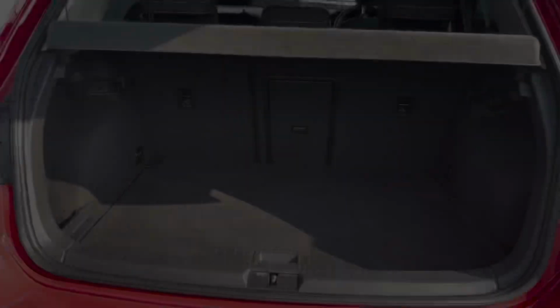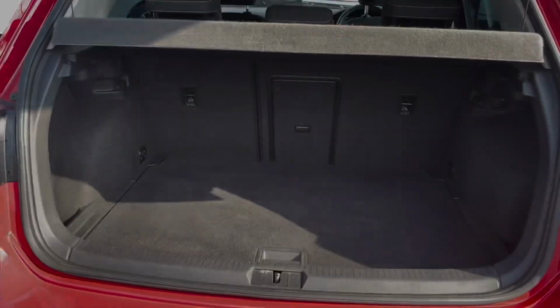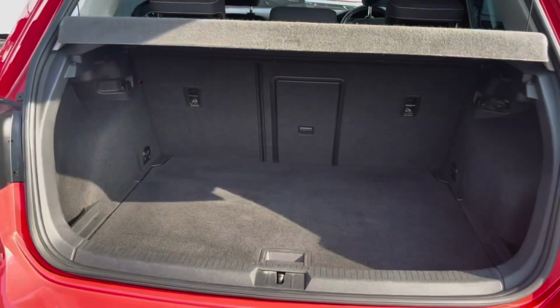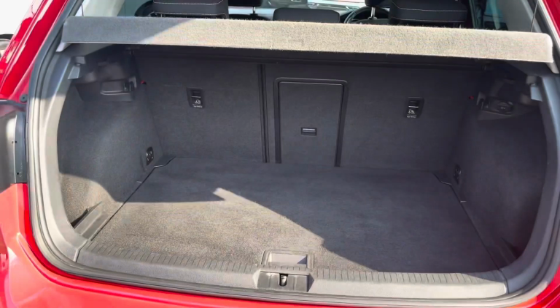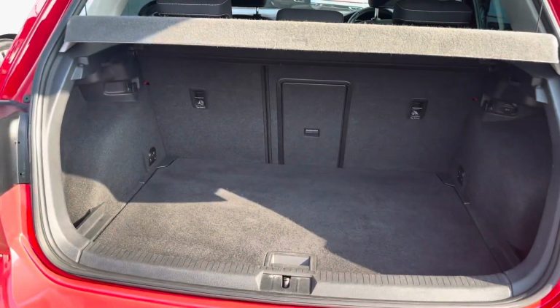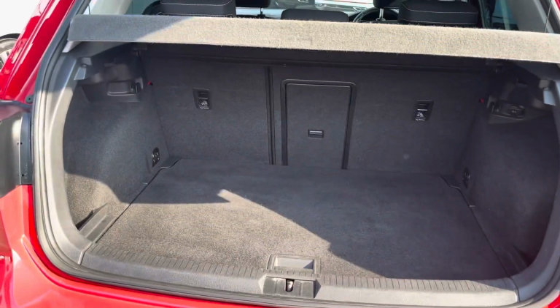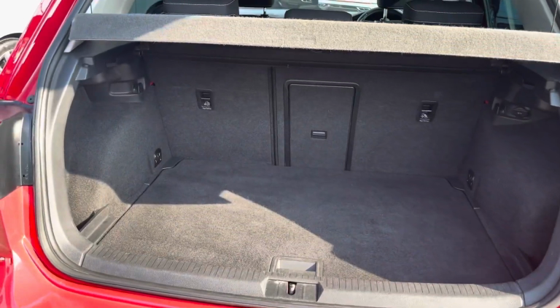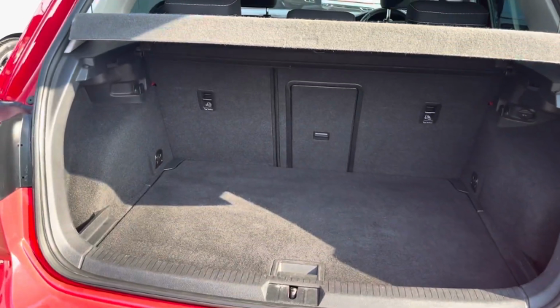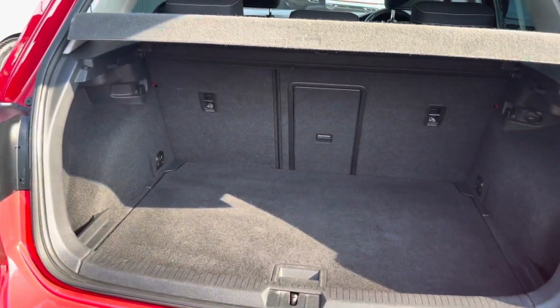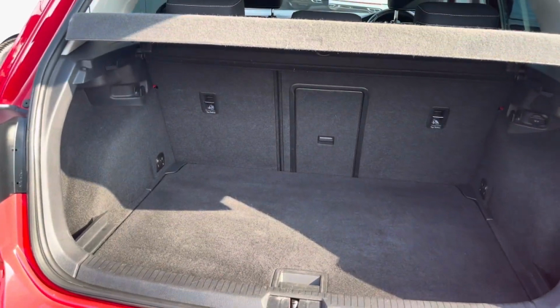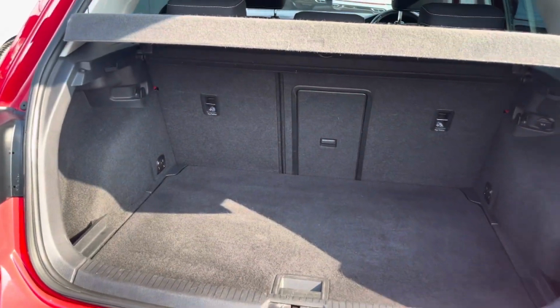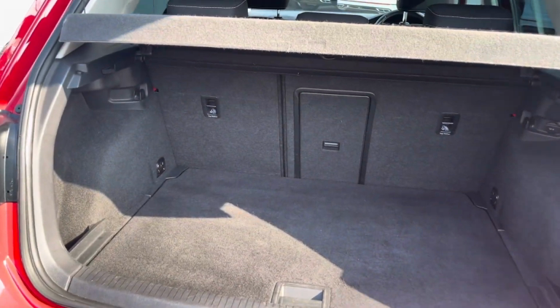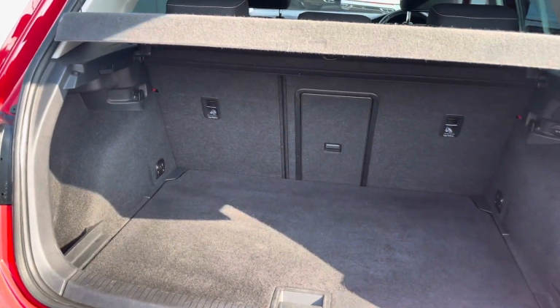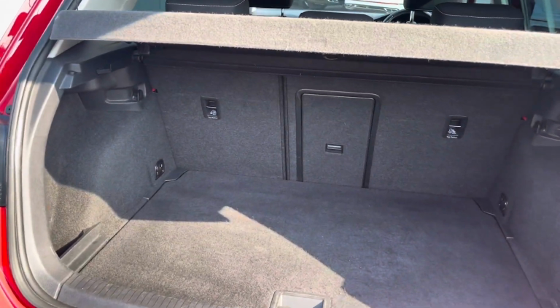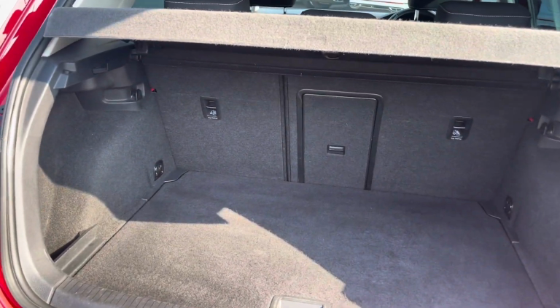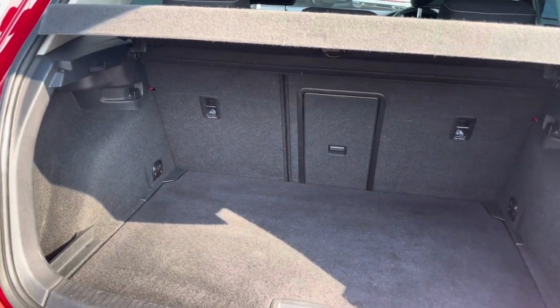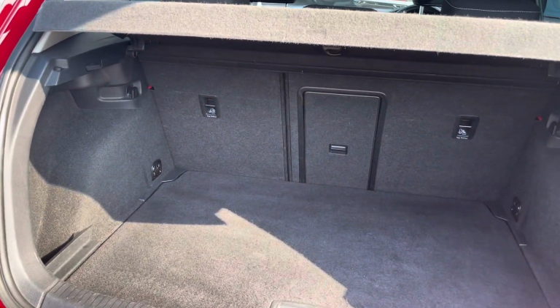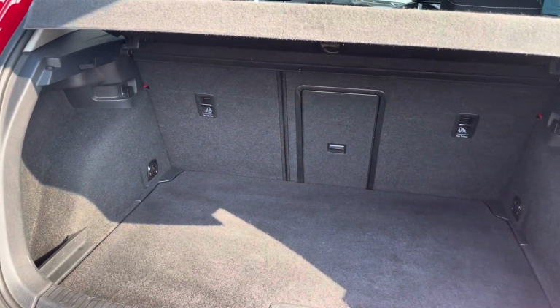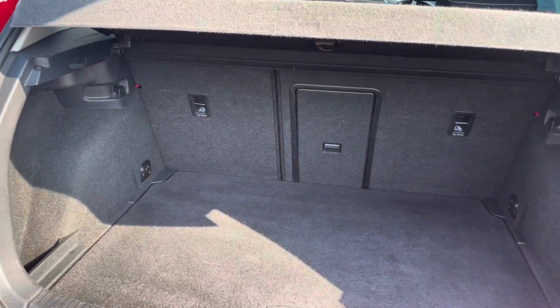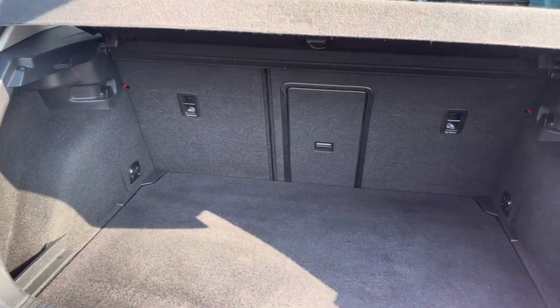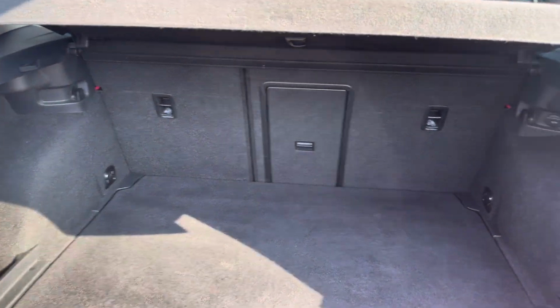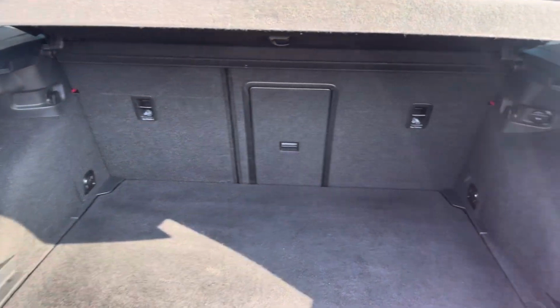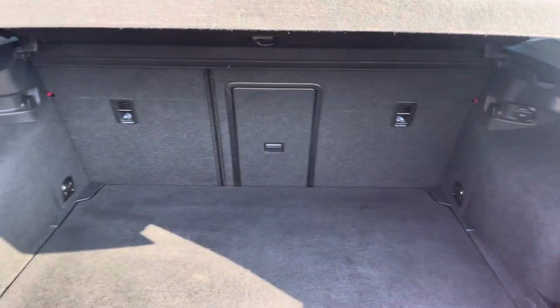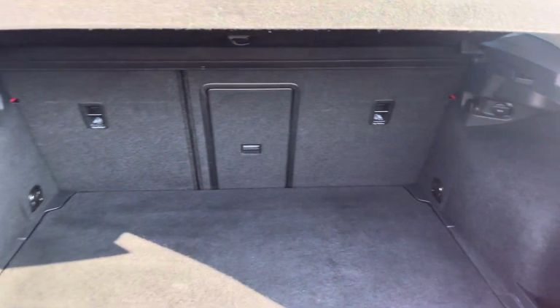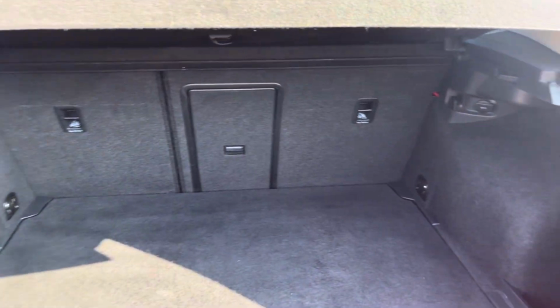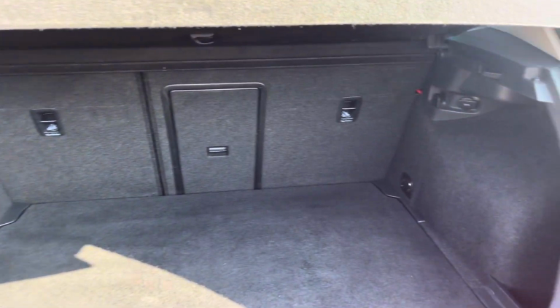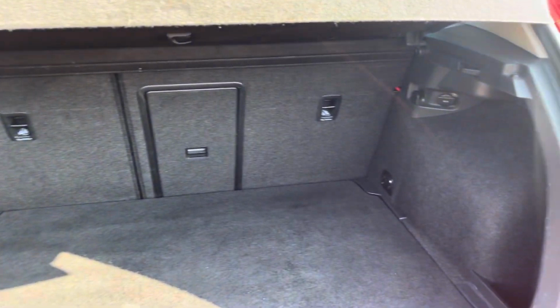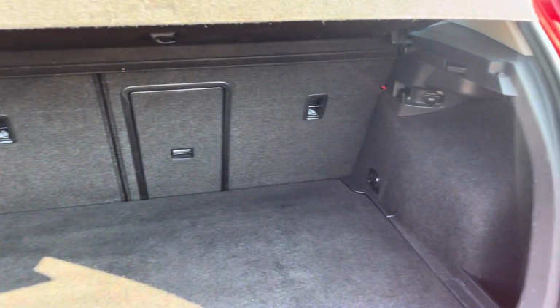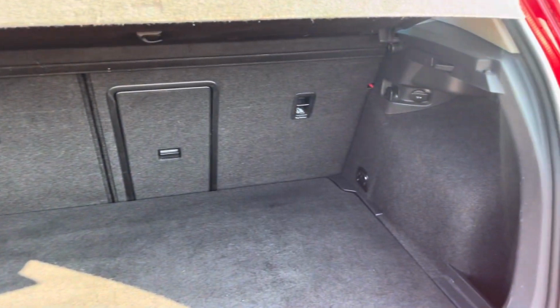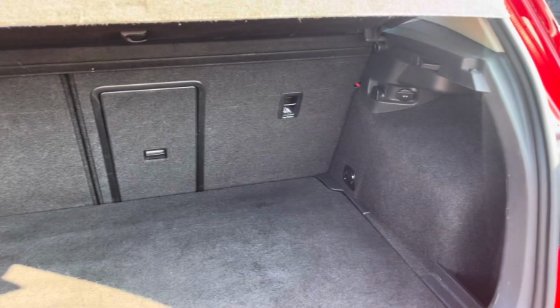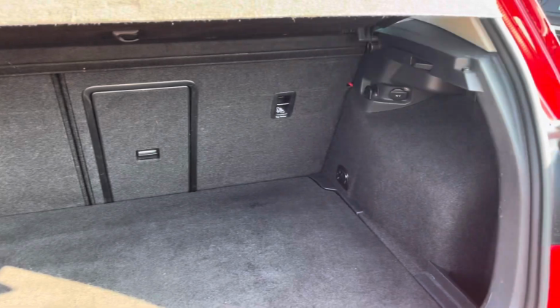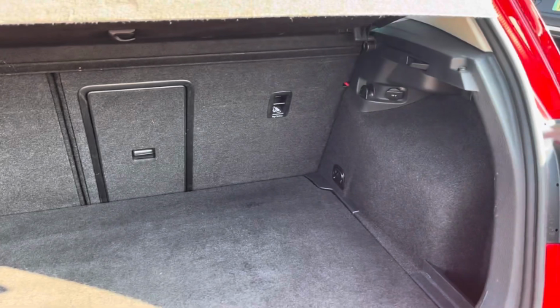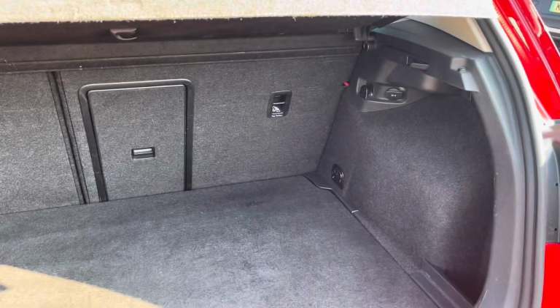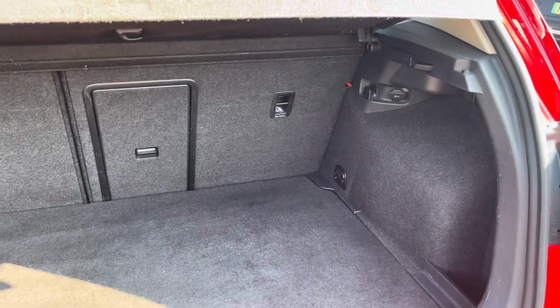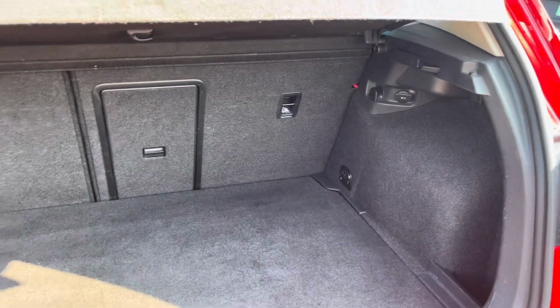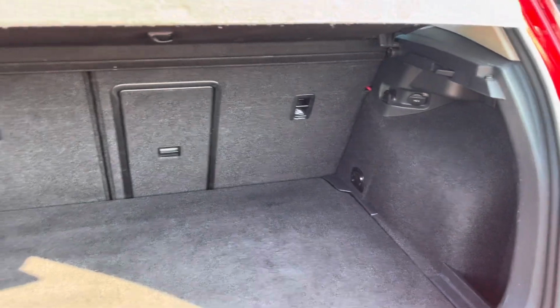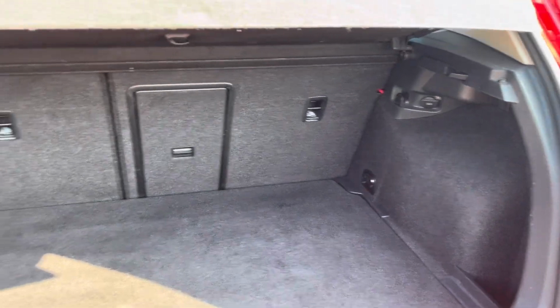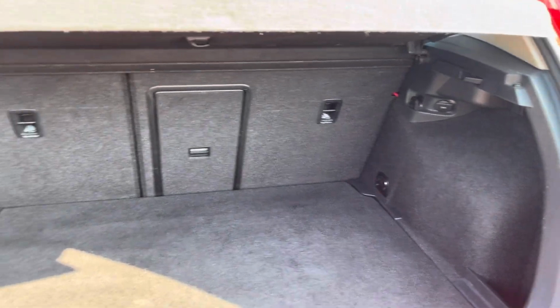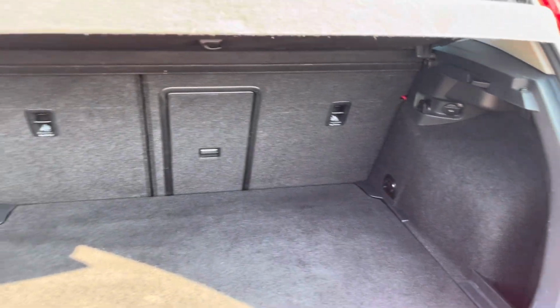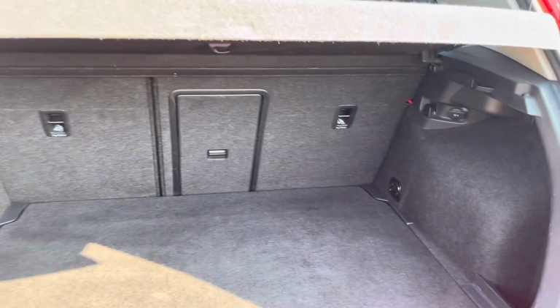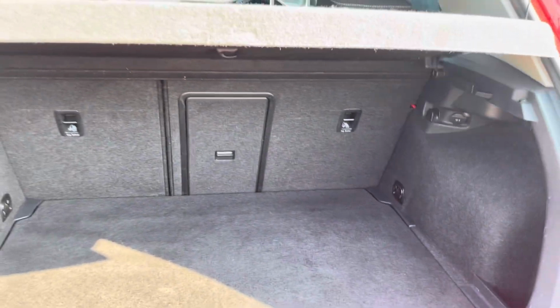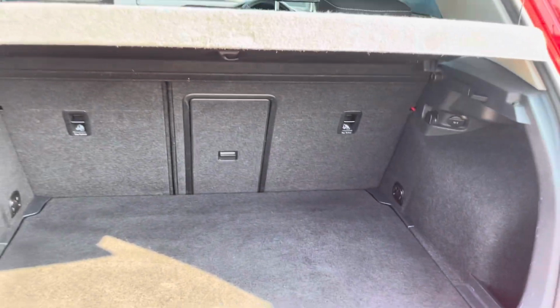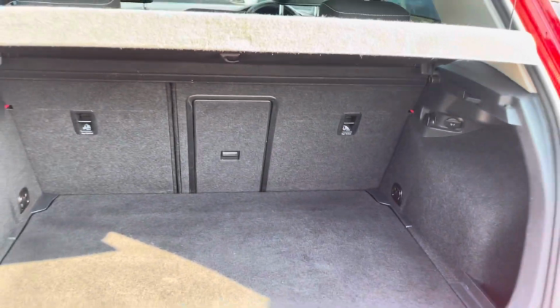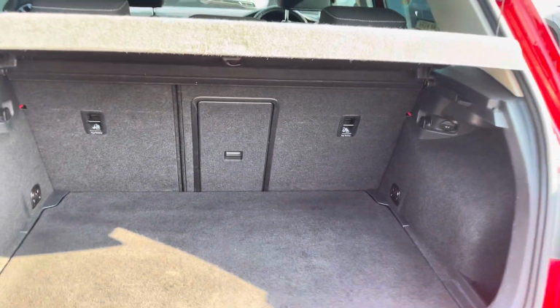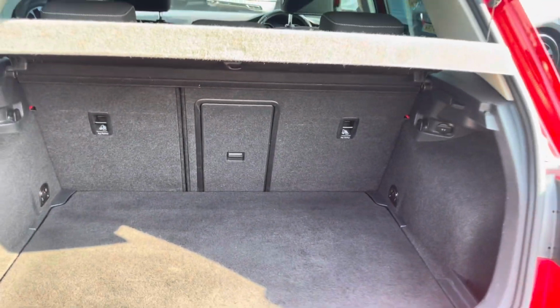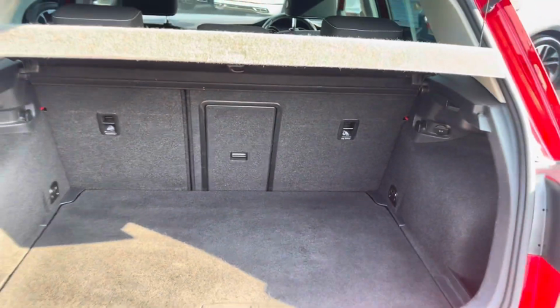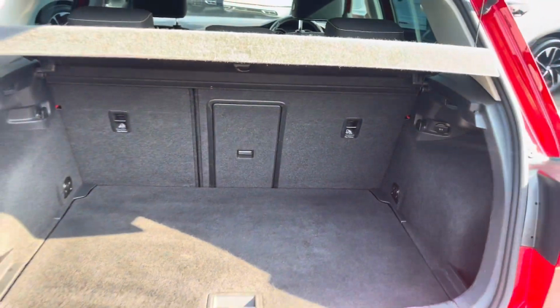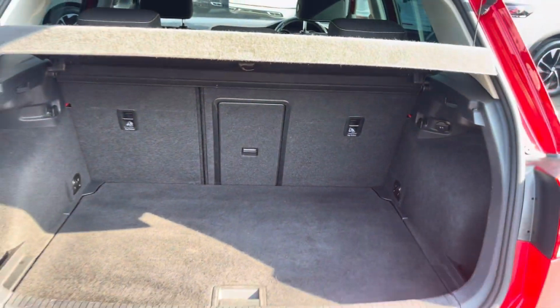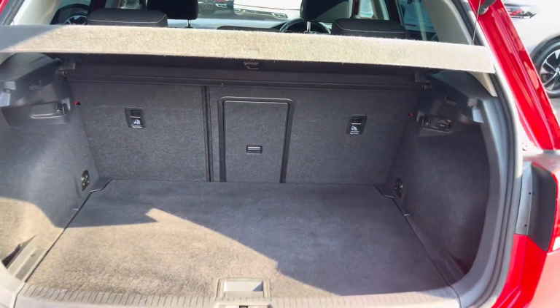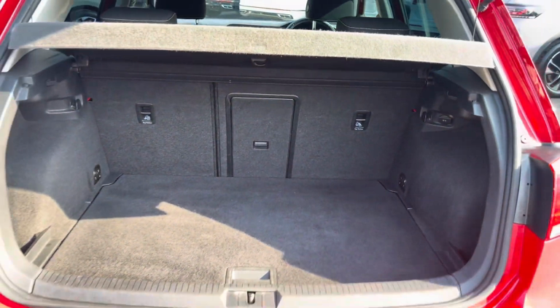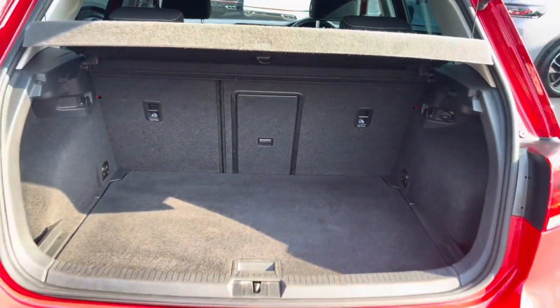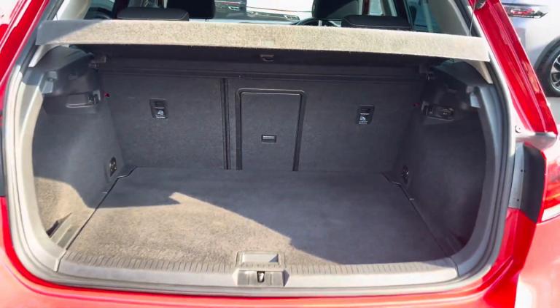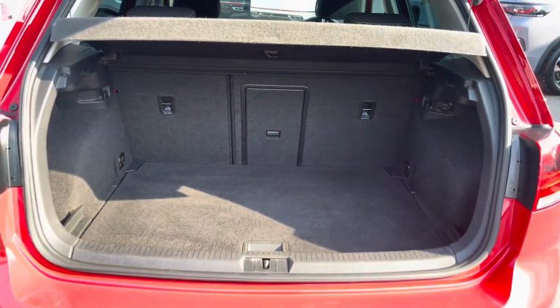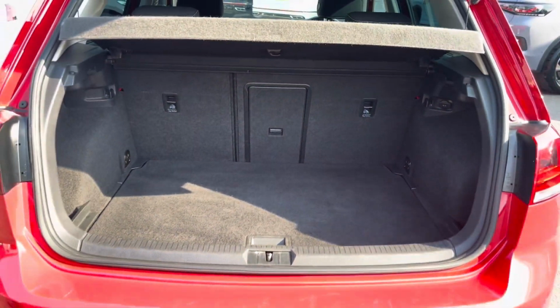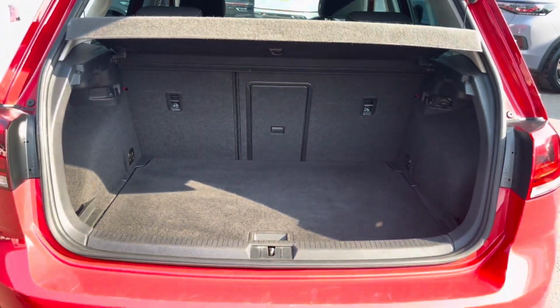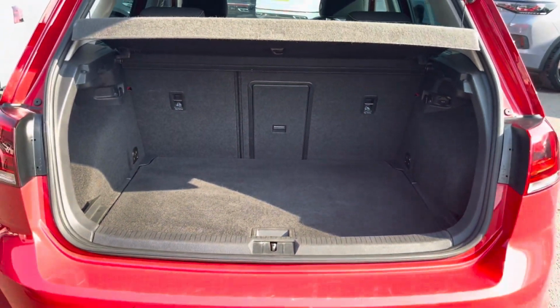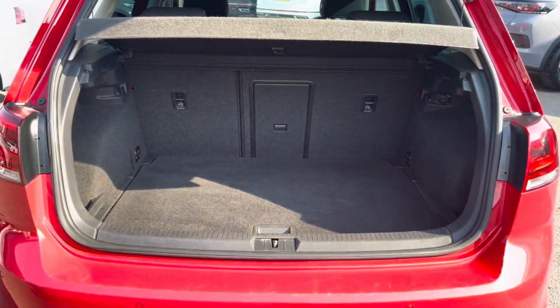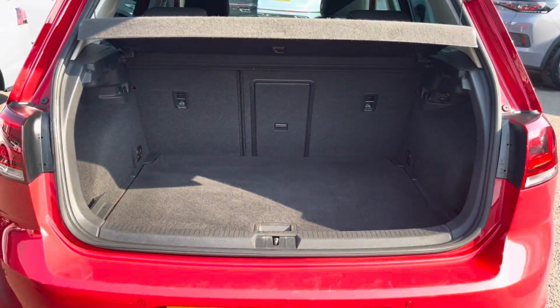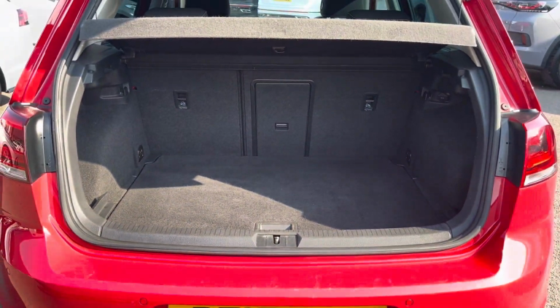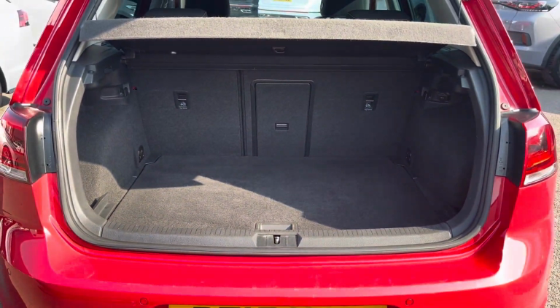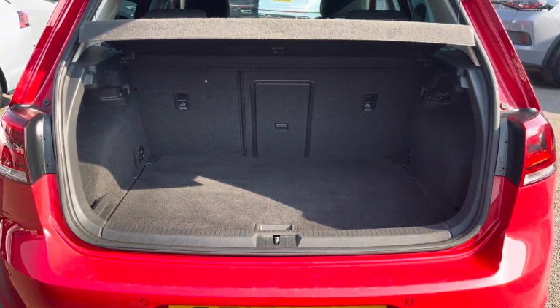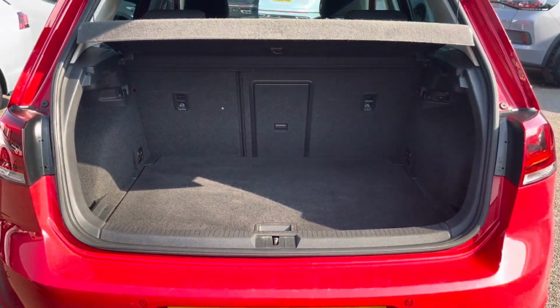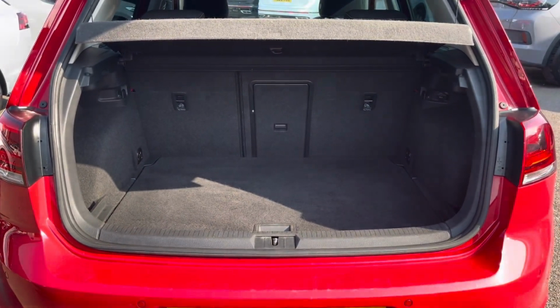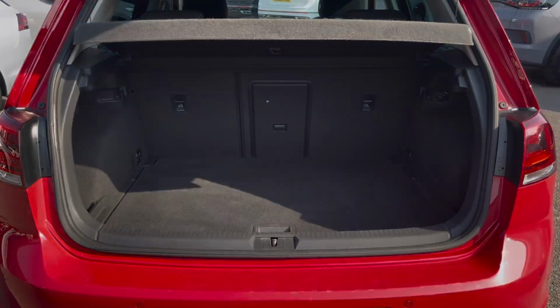Coming into the boot, you'll find the Golf offers a generous space for various items, folding rear seats, a privacy screen and shopping bag hooks.